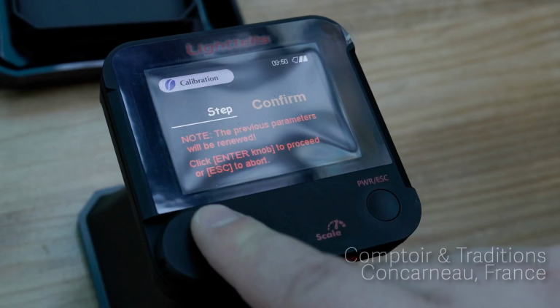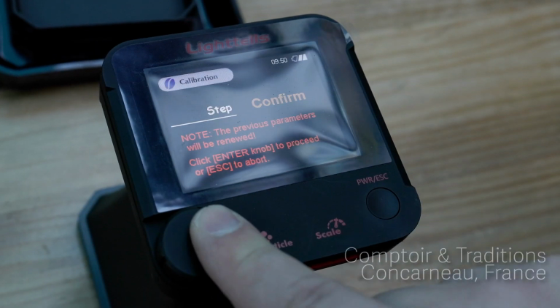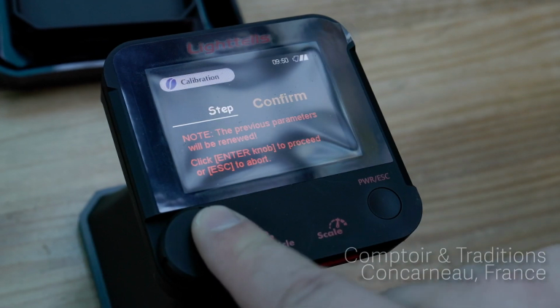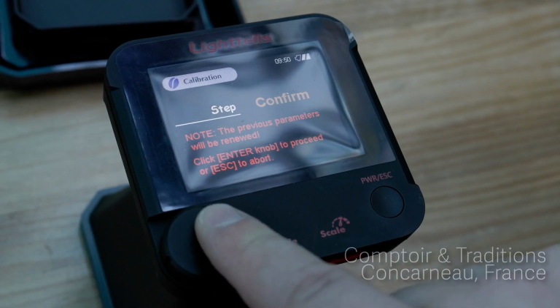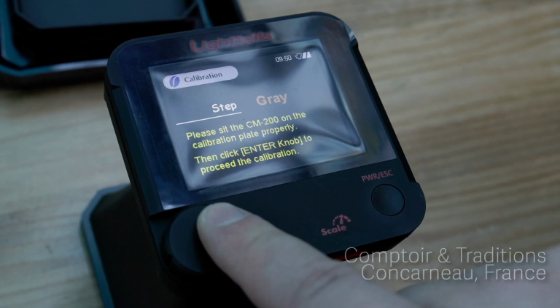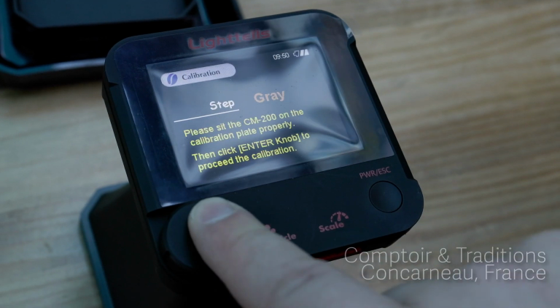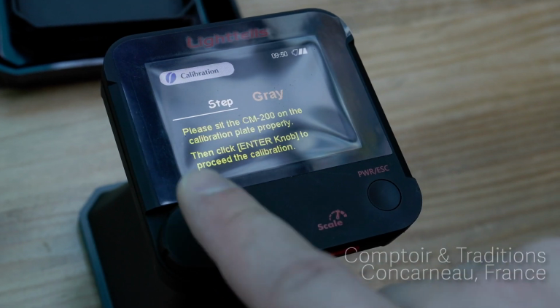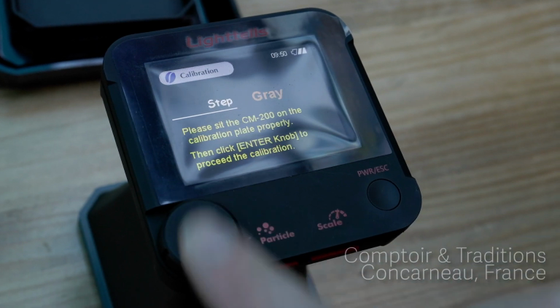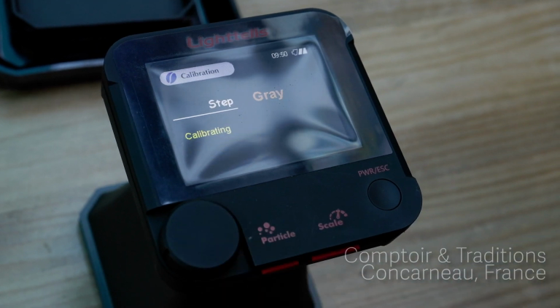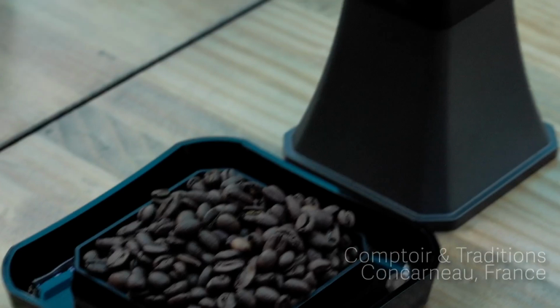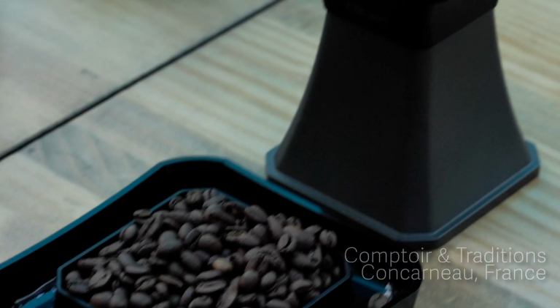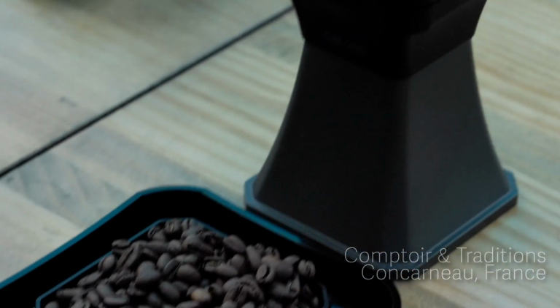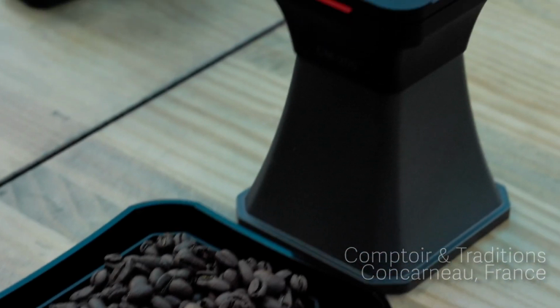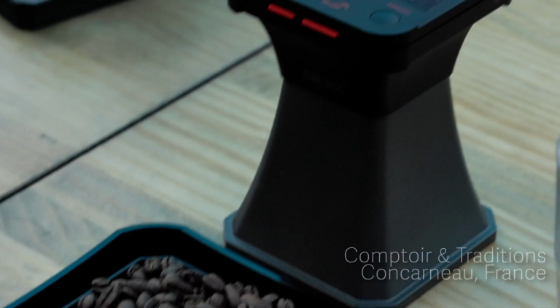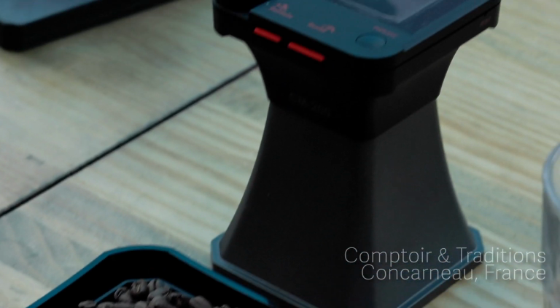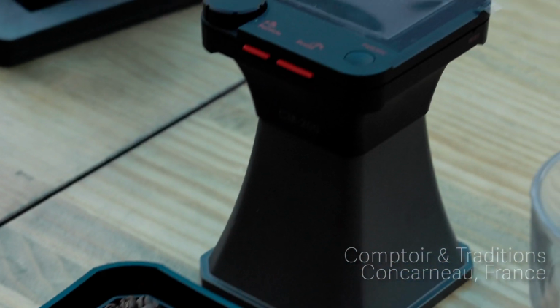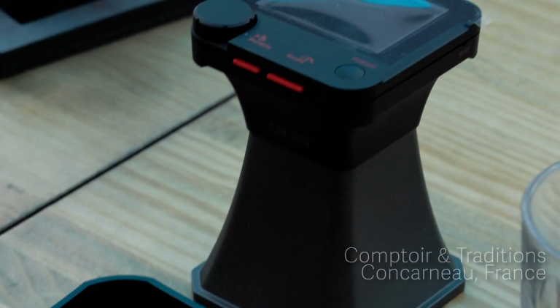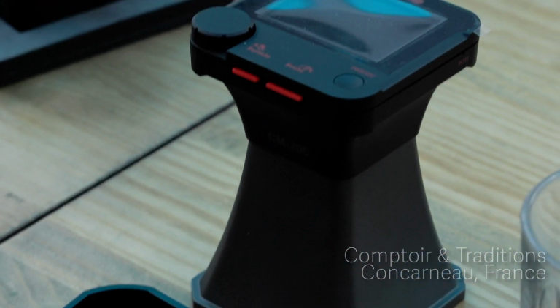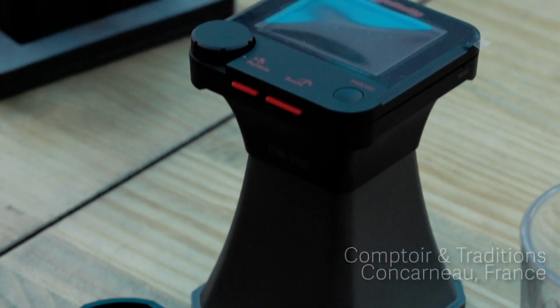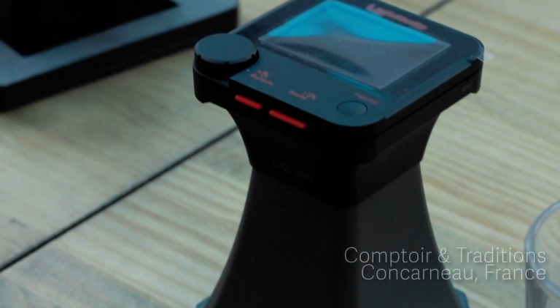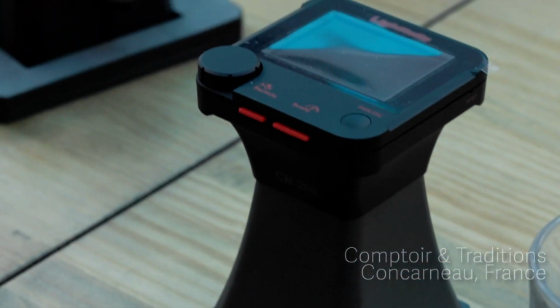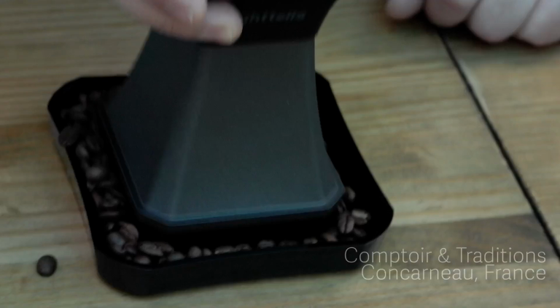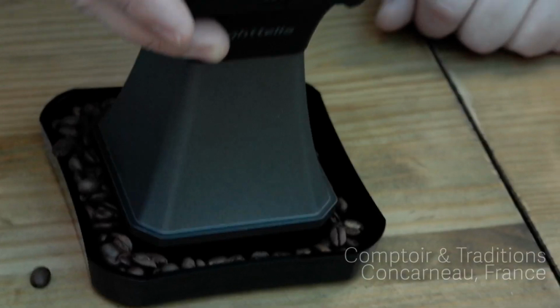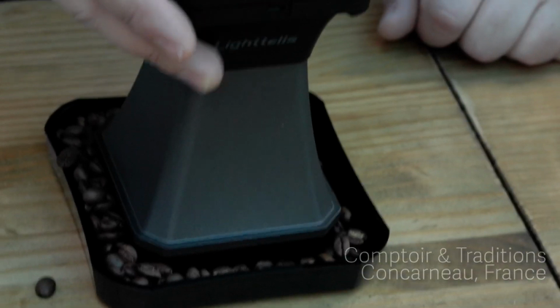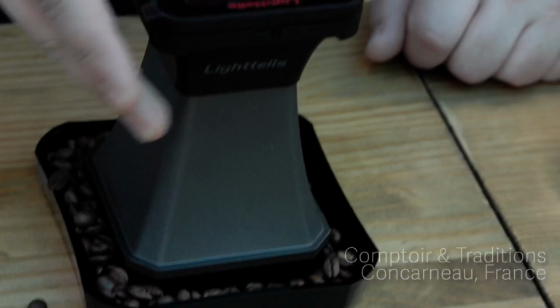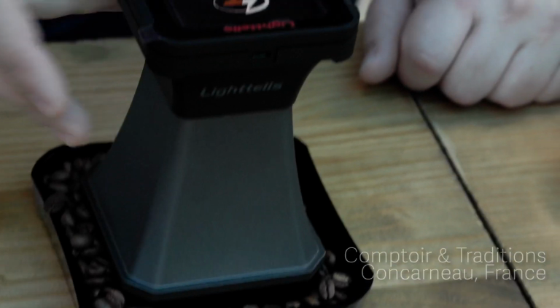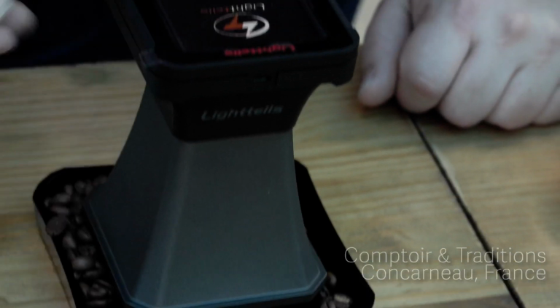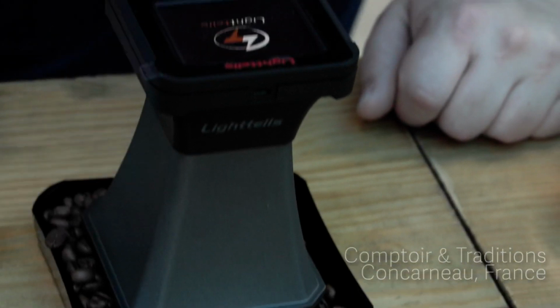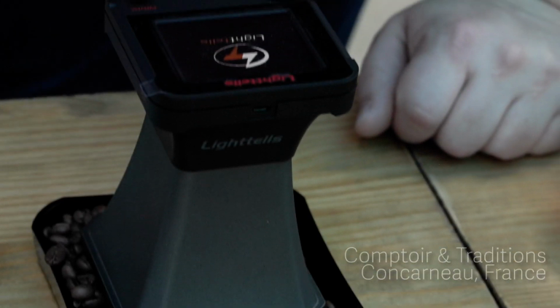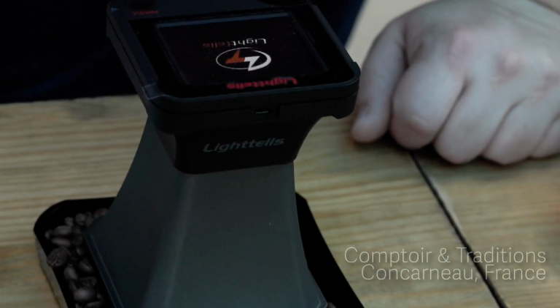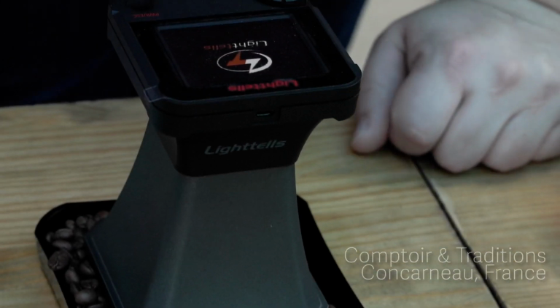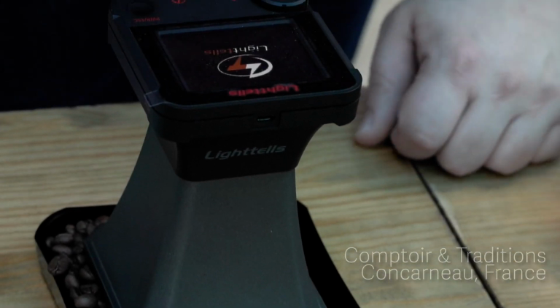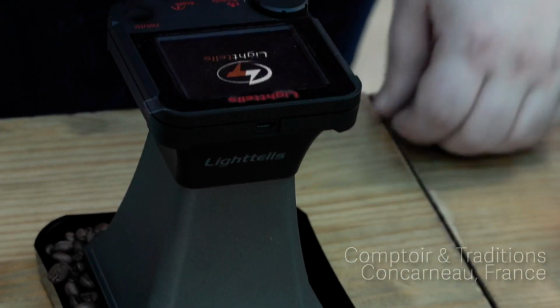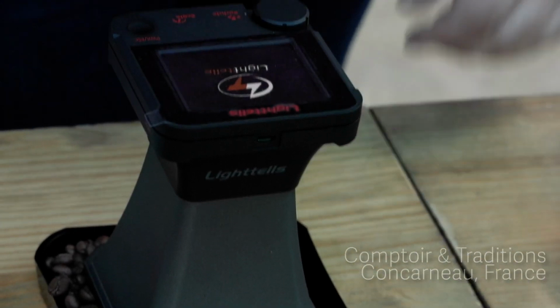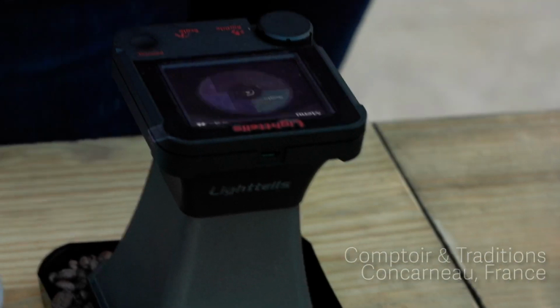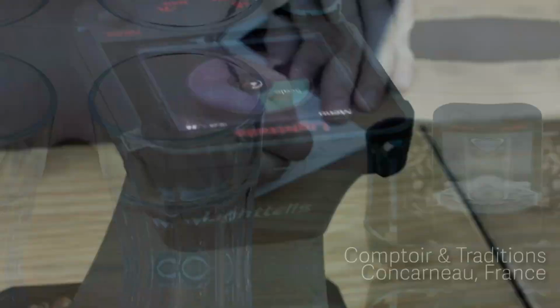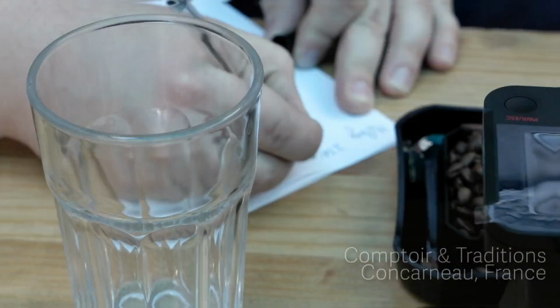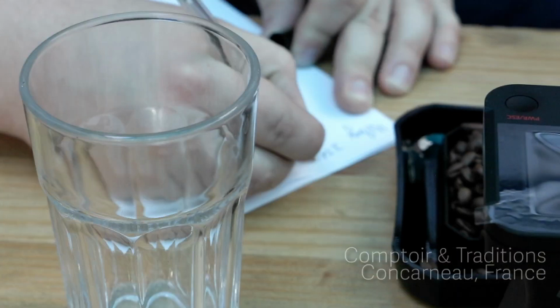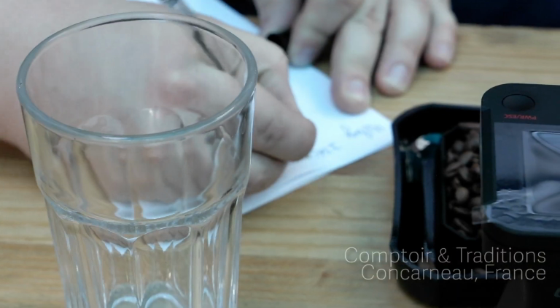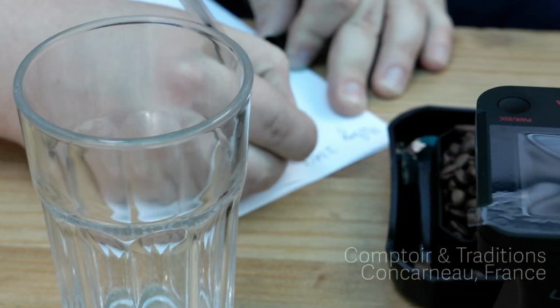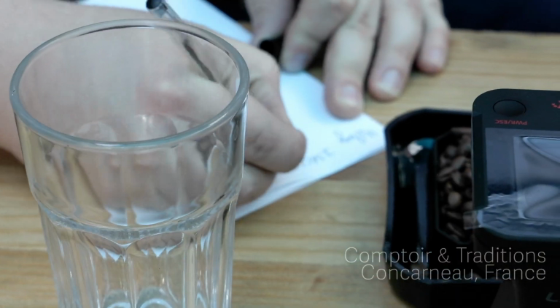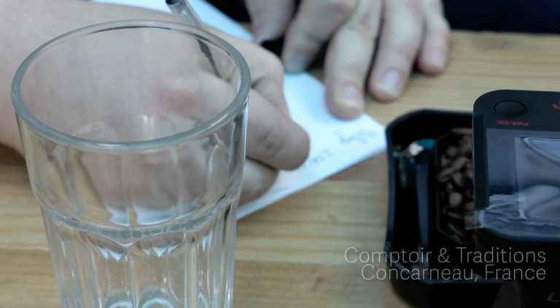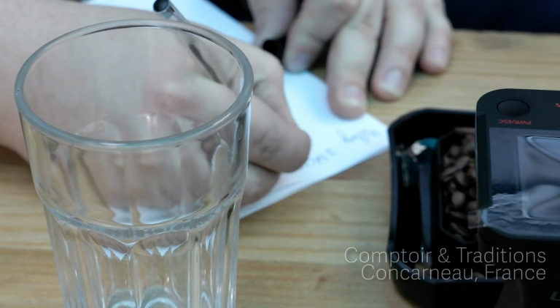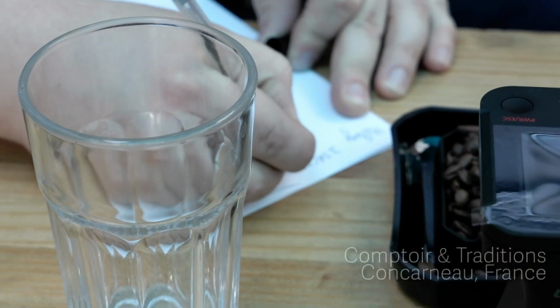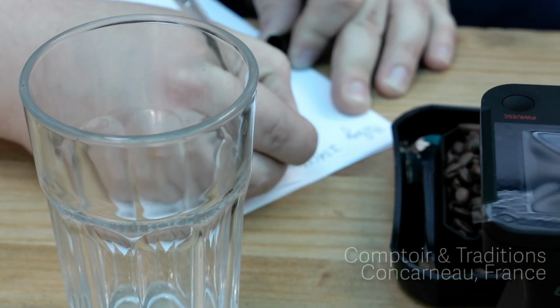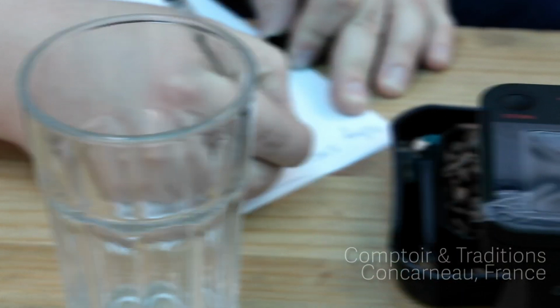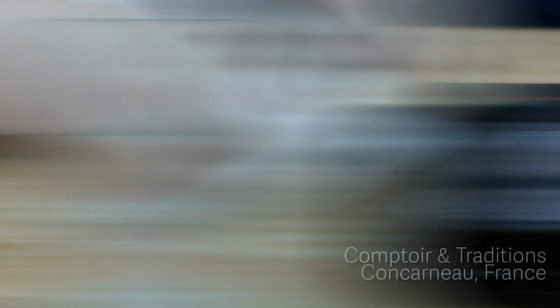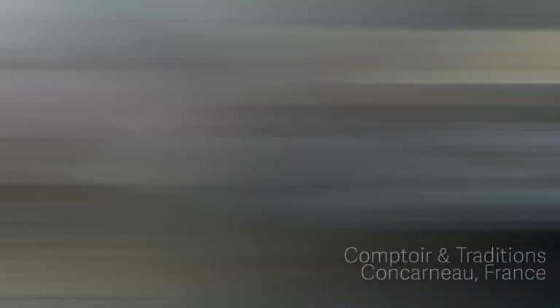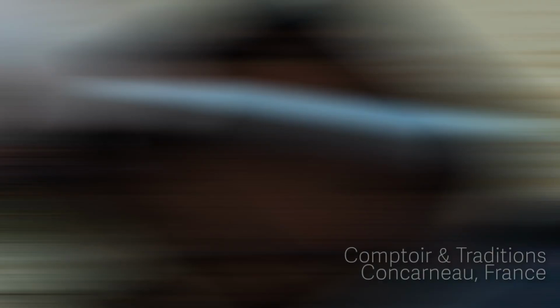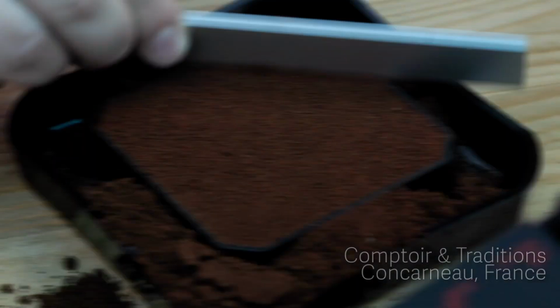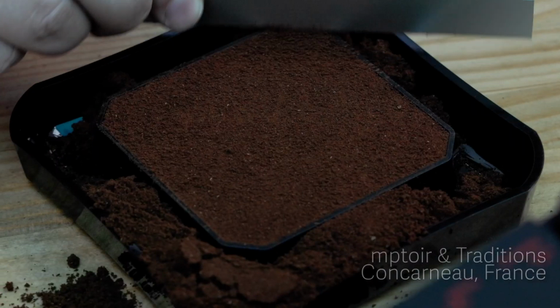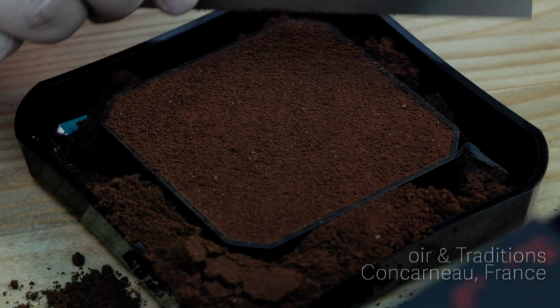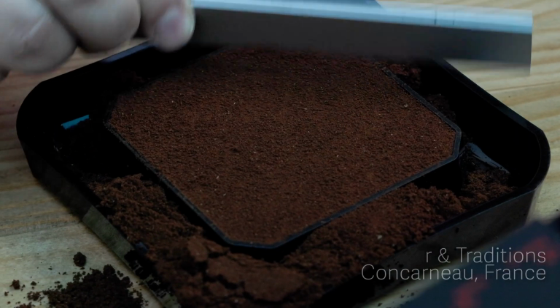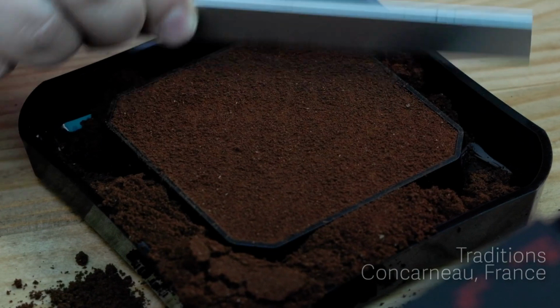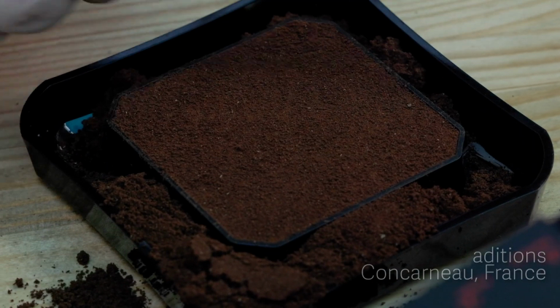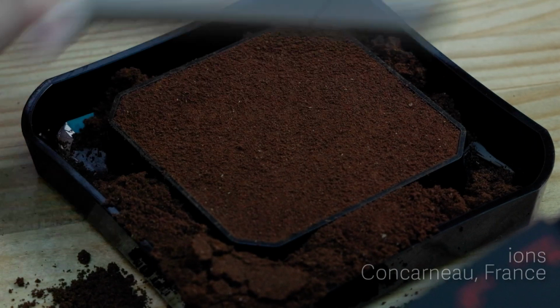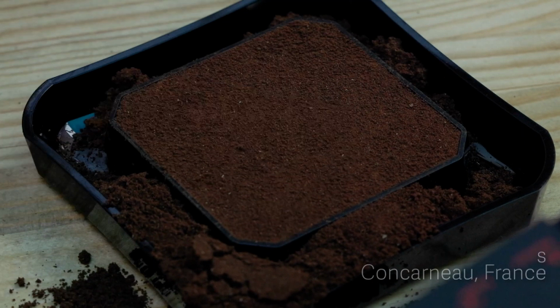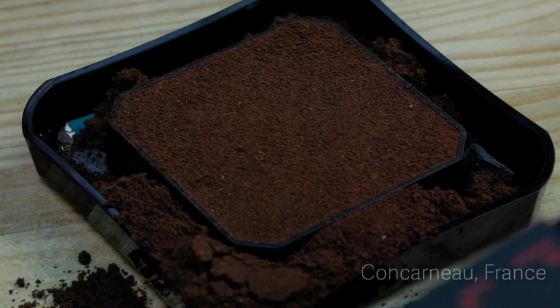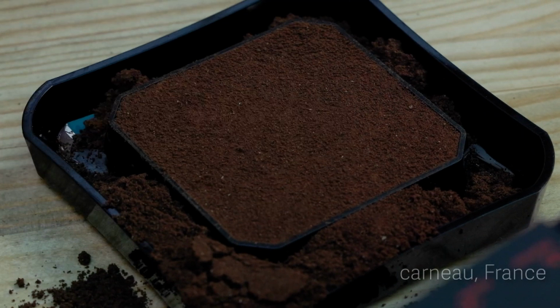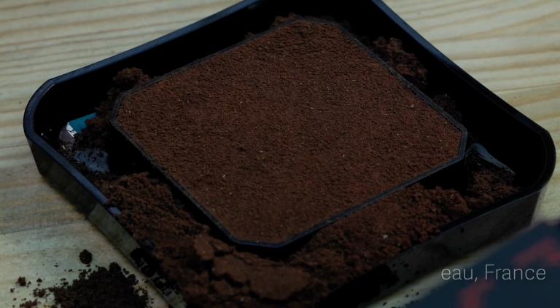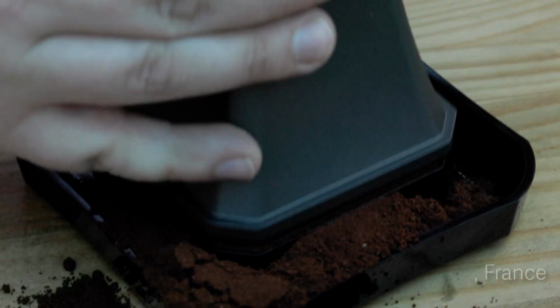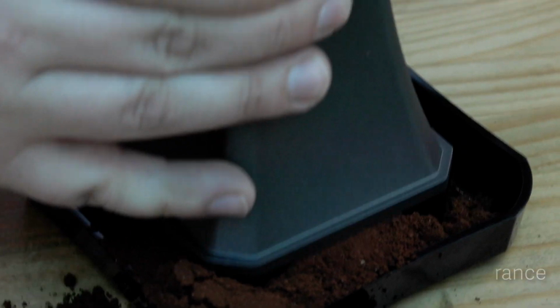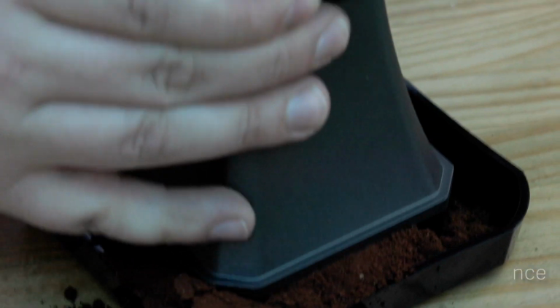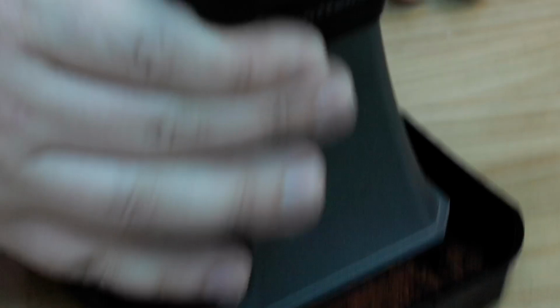Each batch is checked for color and the results are recorded. This happens for the roasted beans and the grounds as well.